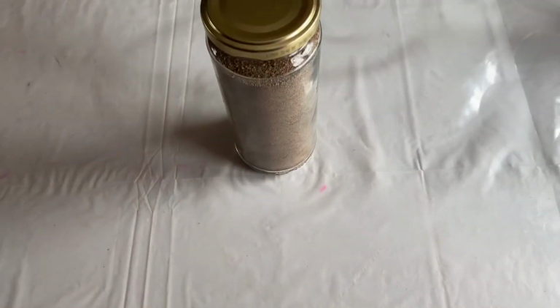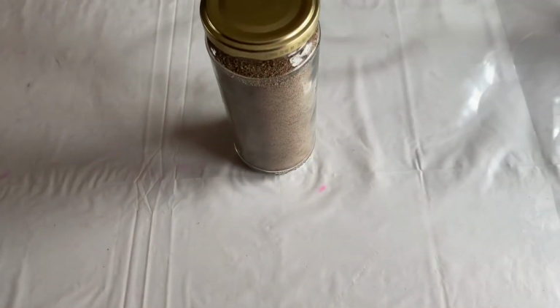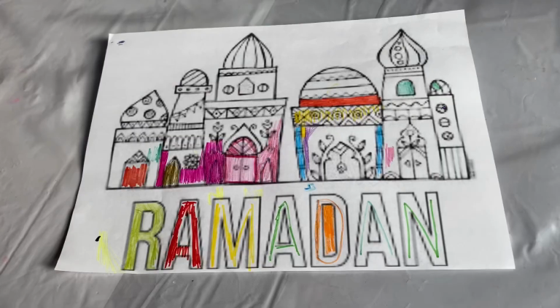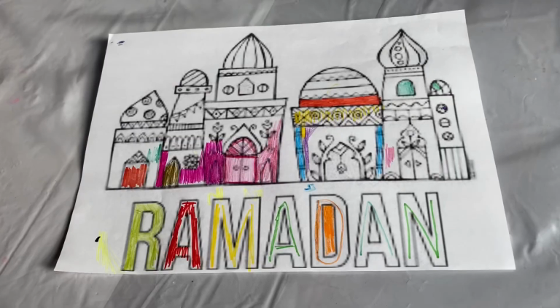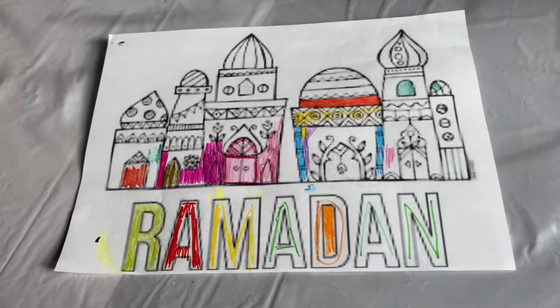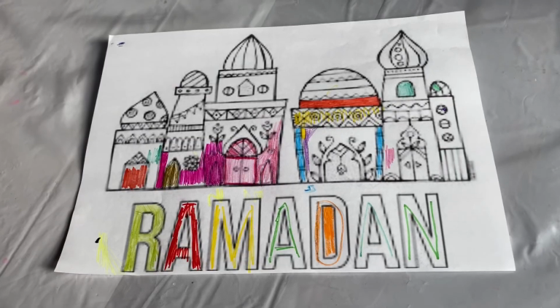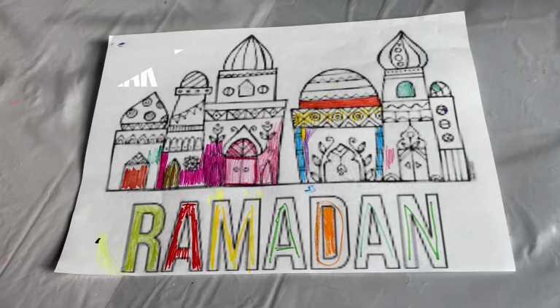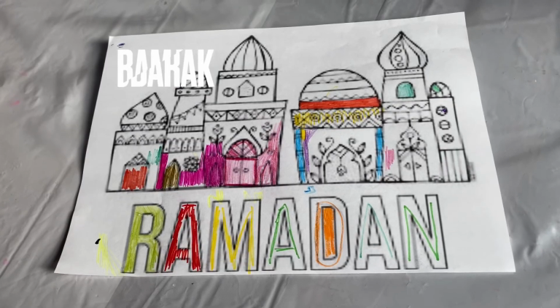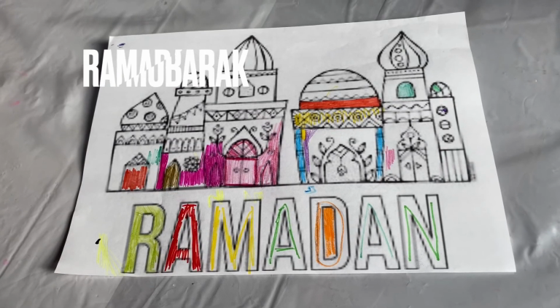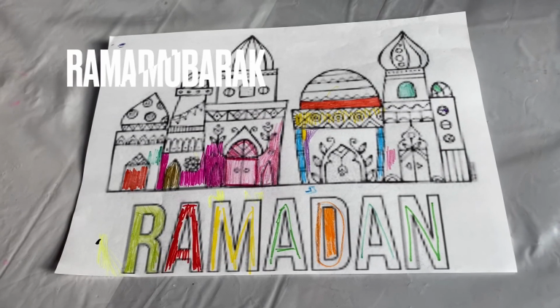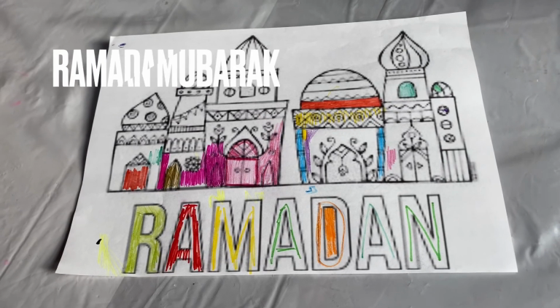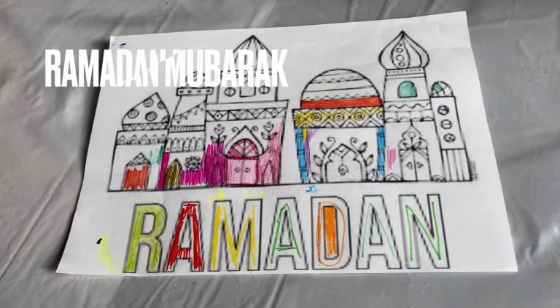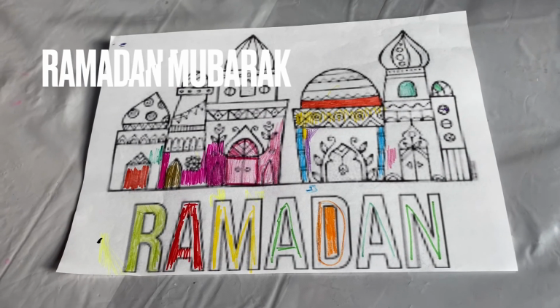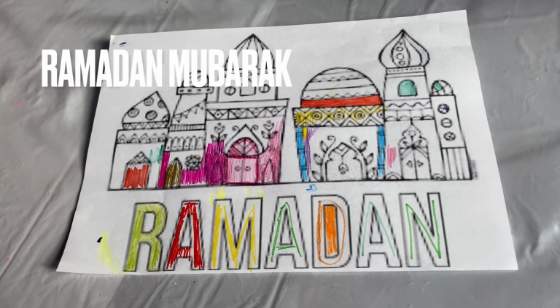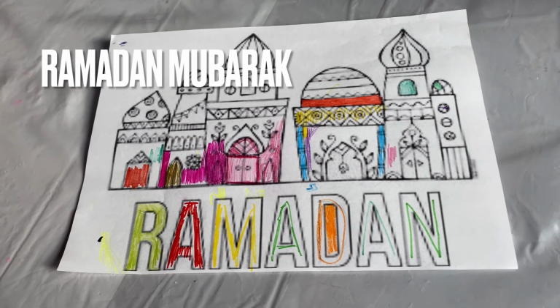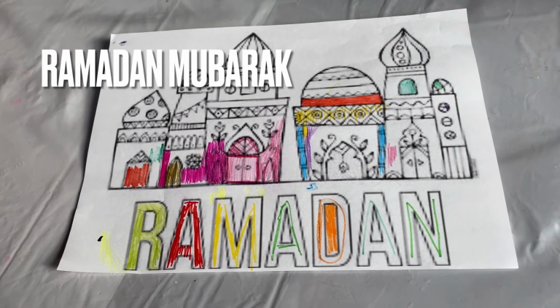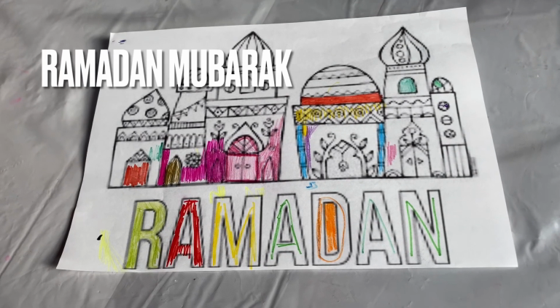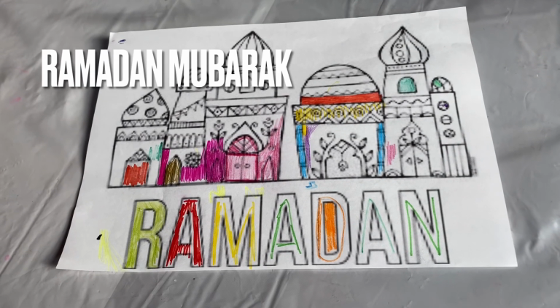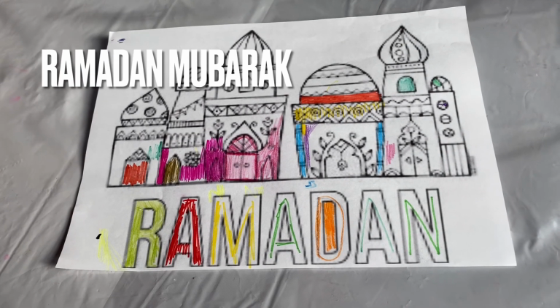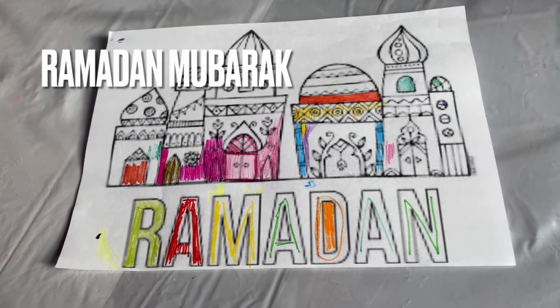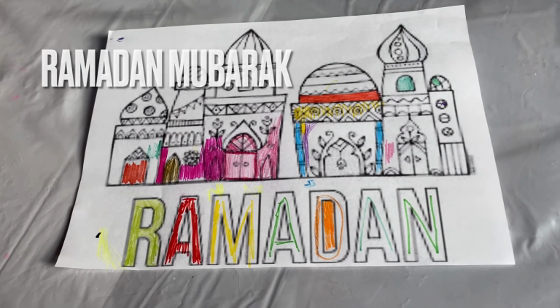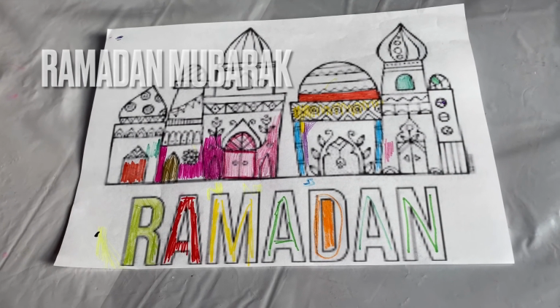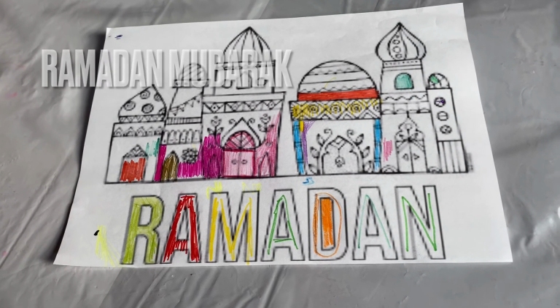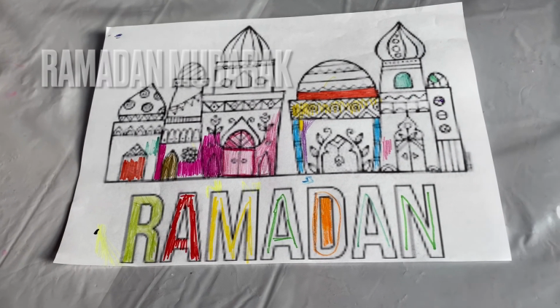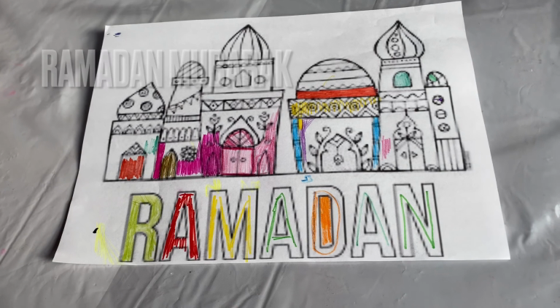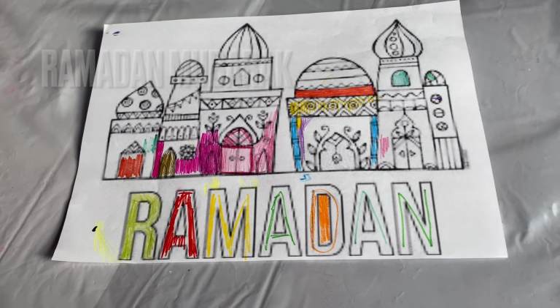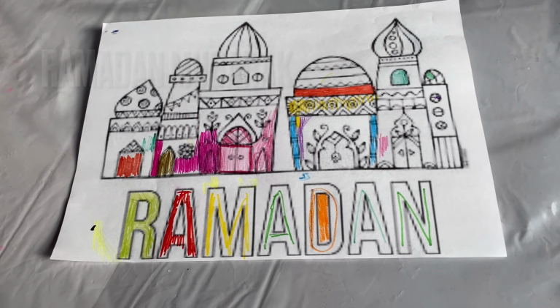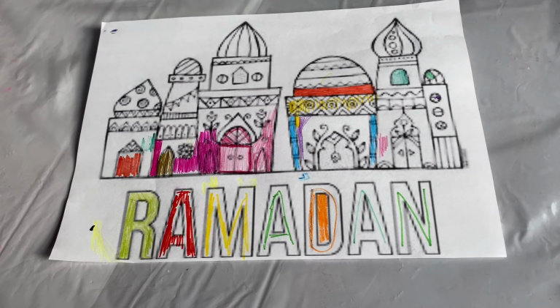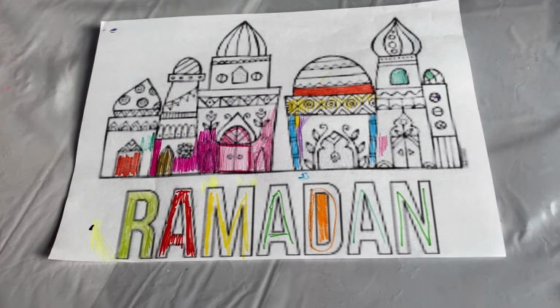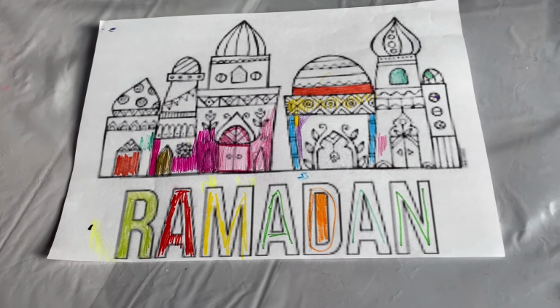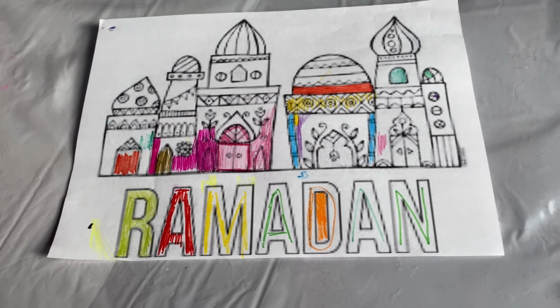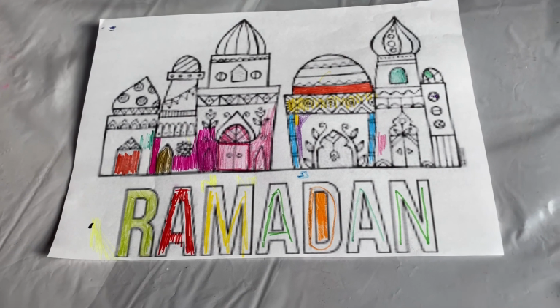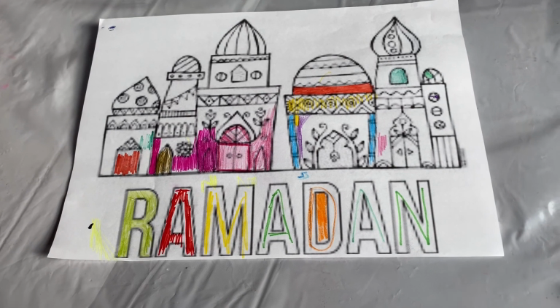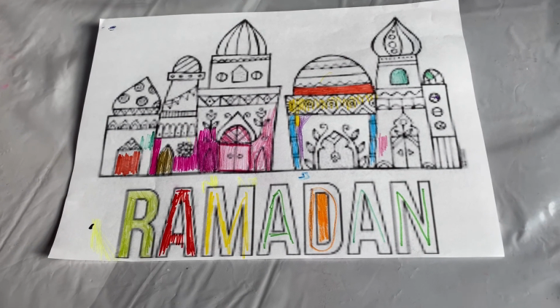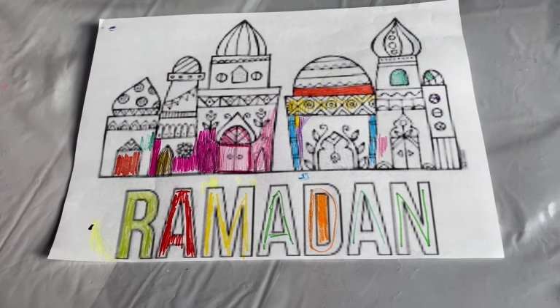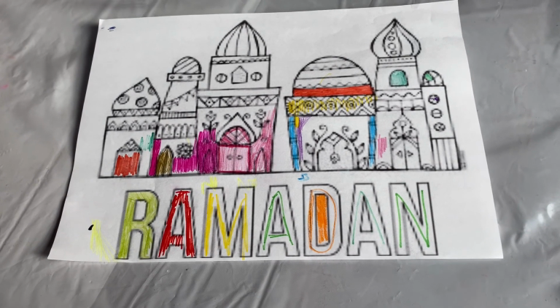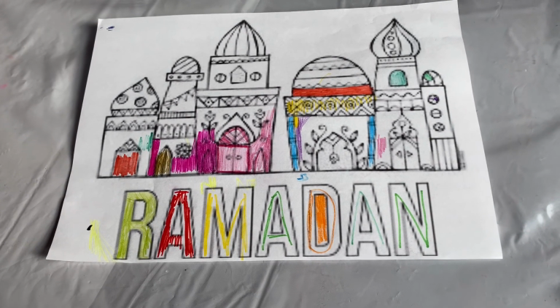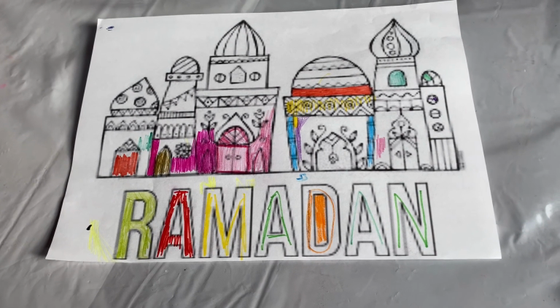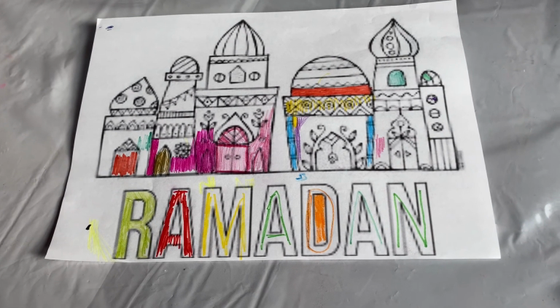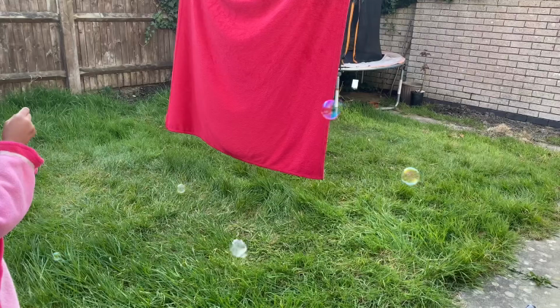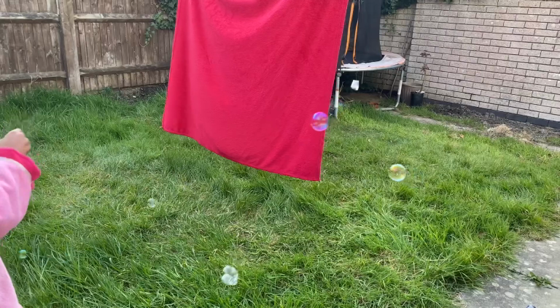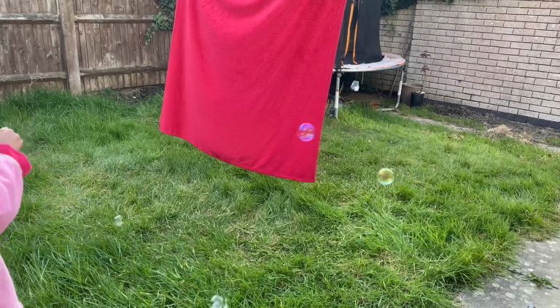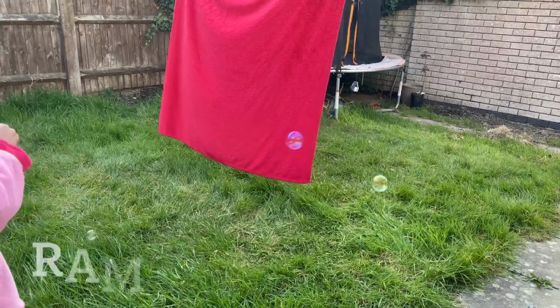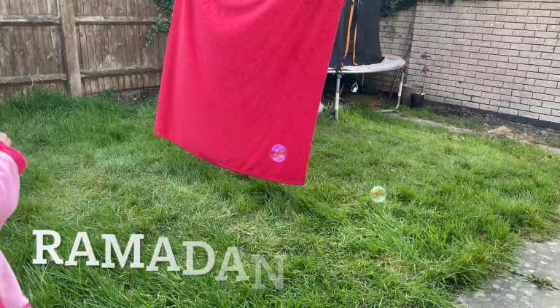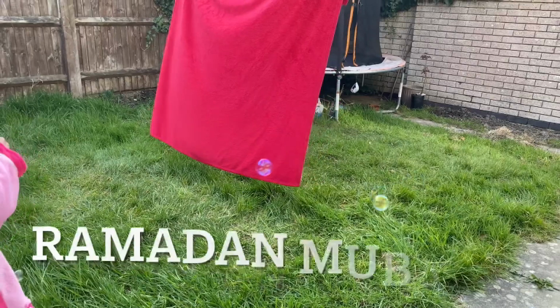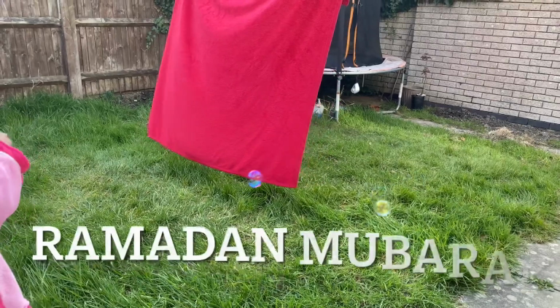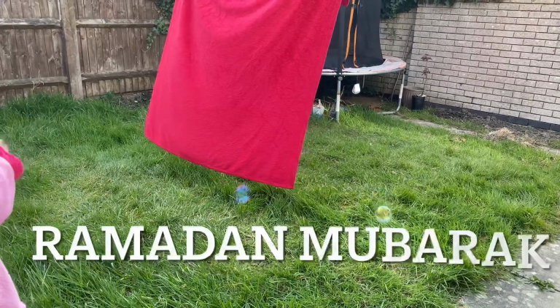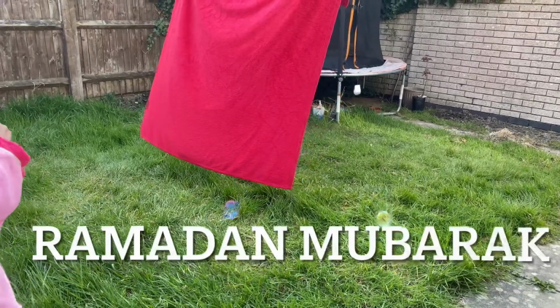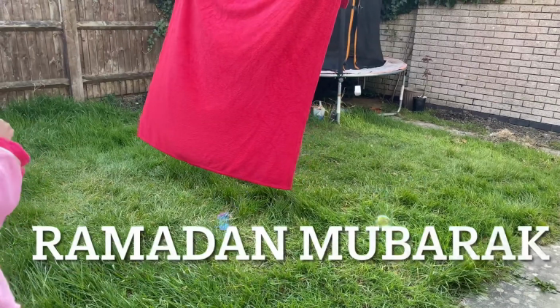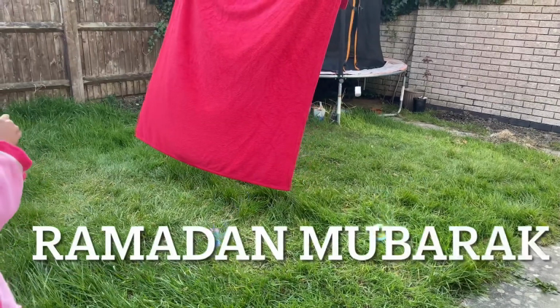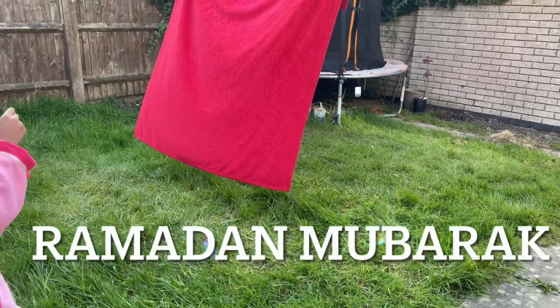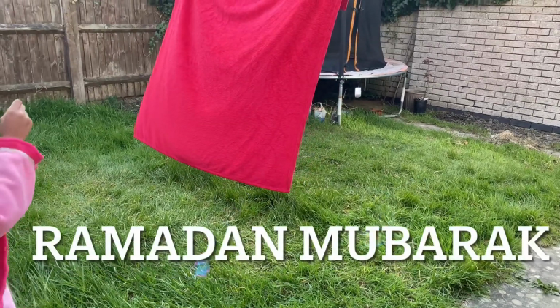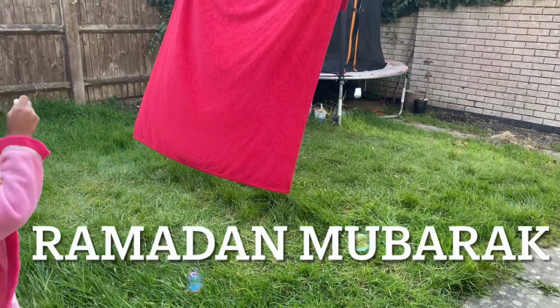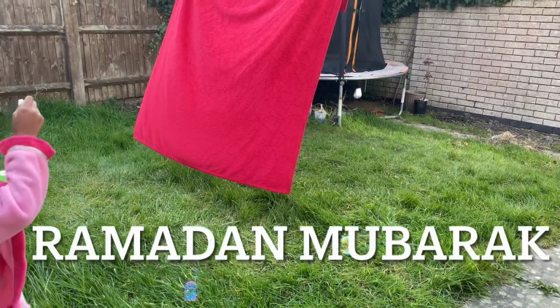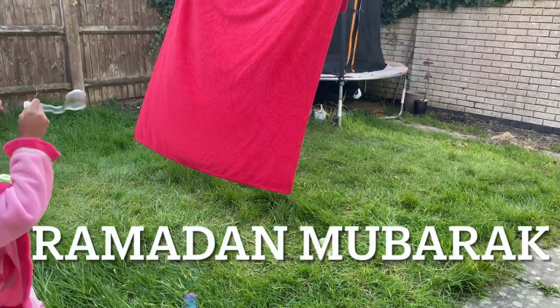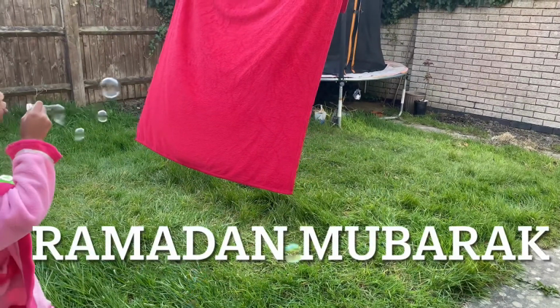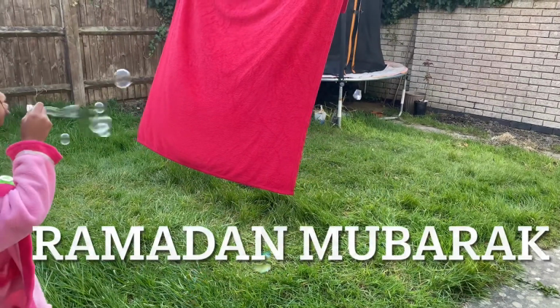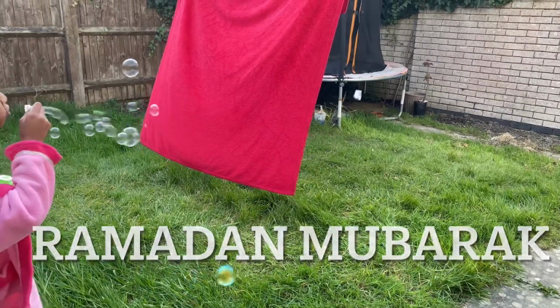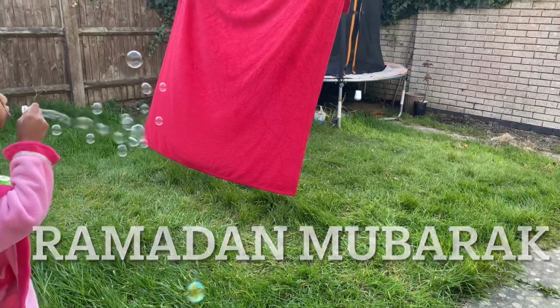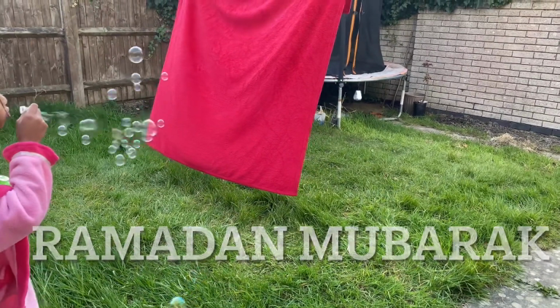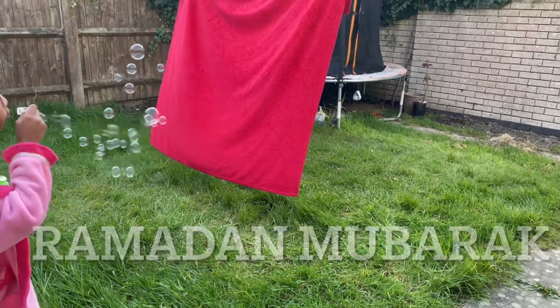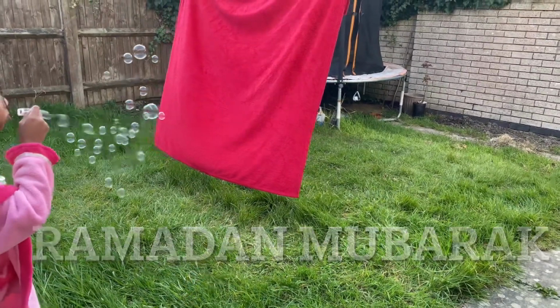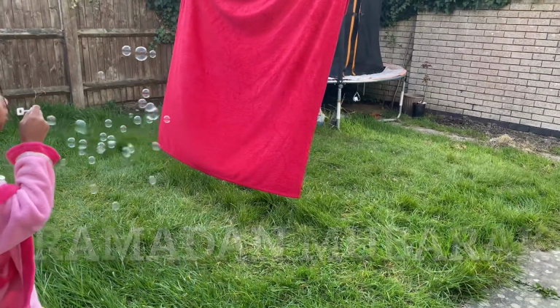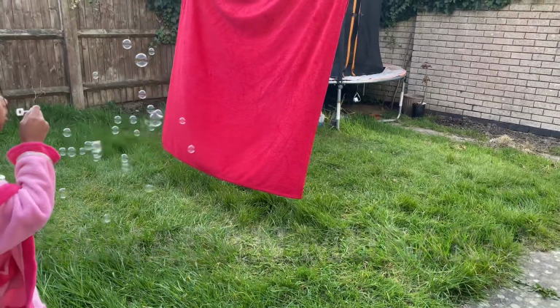I hope you all like my videos. Please subscribe to my channel and give a thumbs up. Ramadan Mubarak to all!